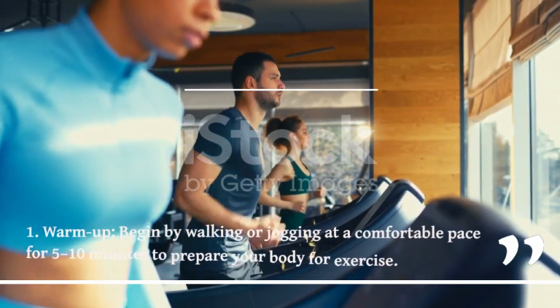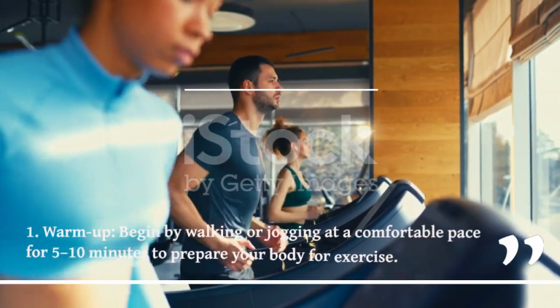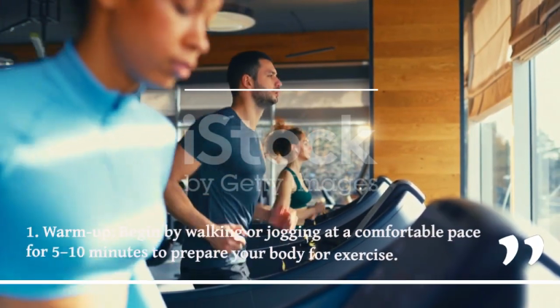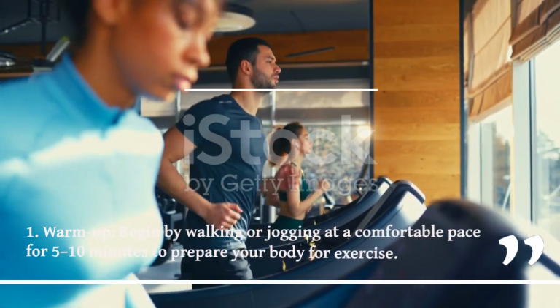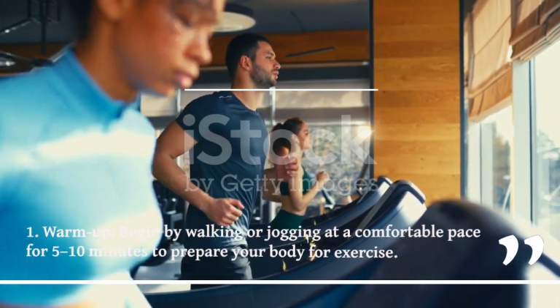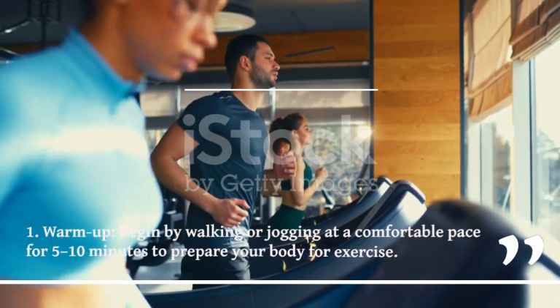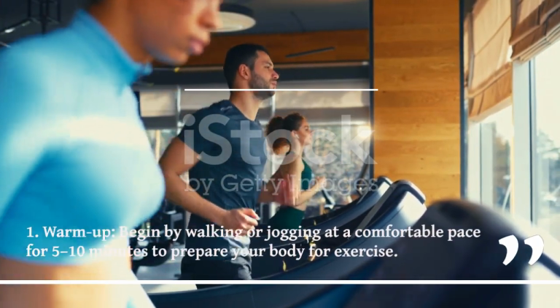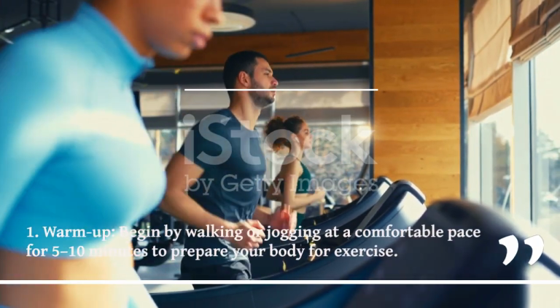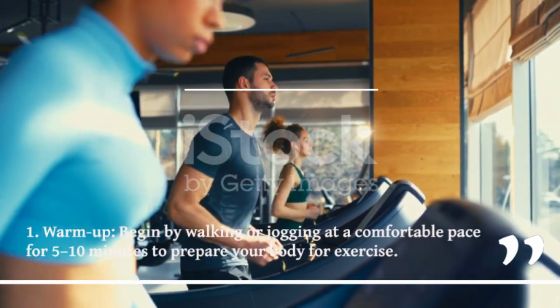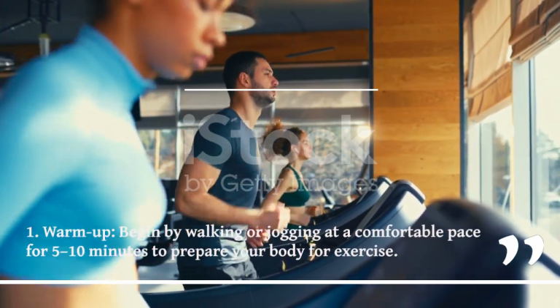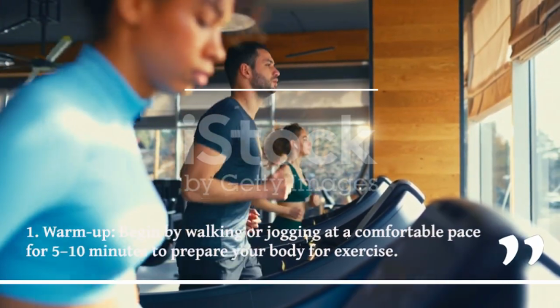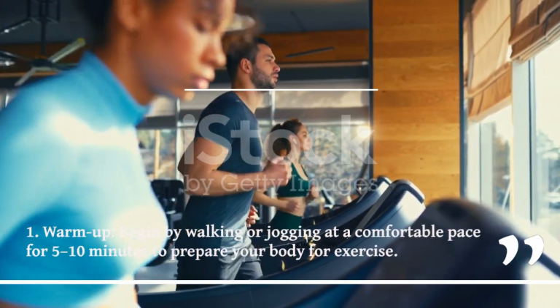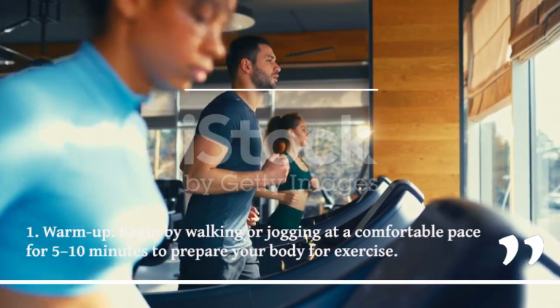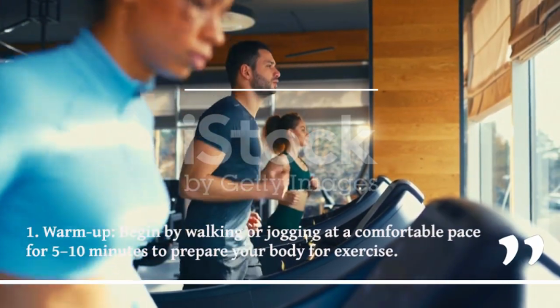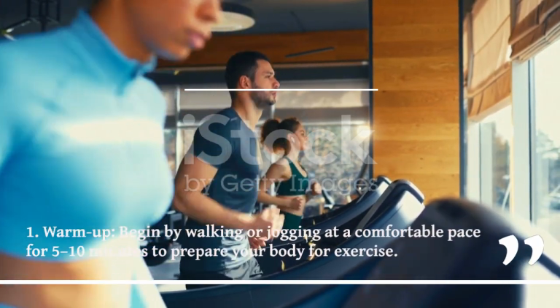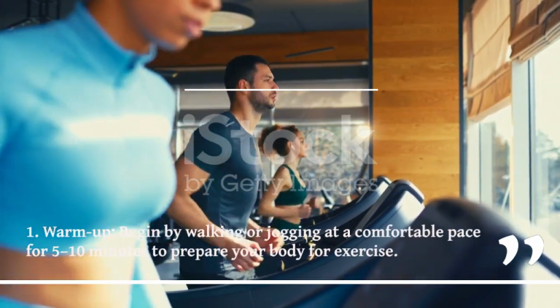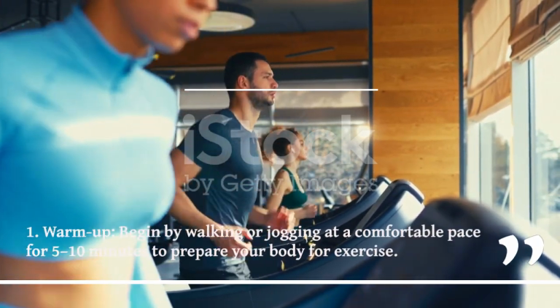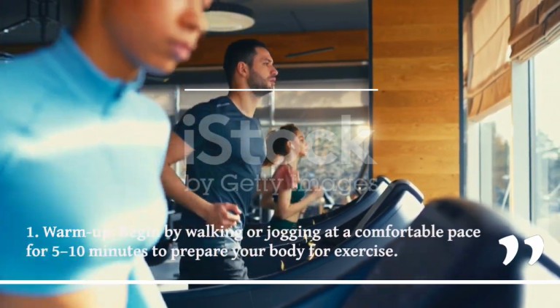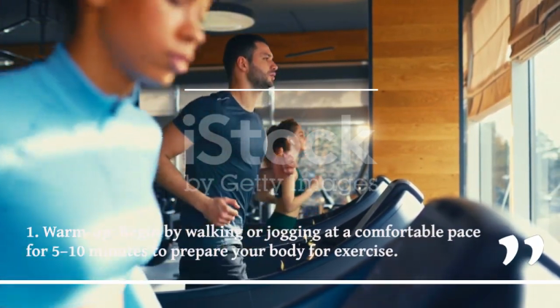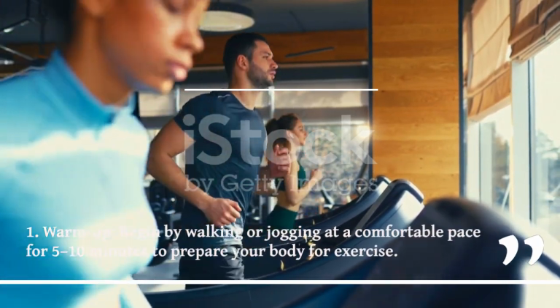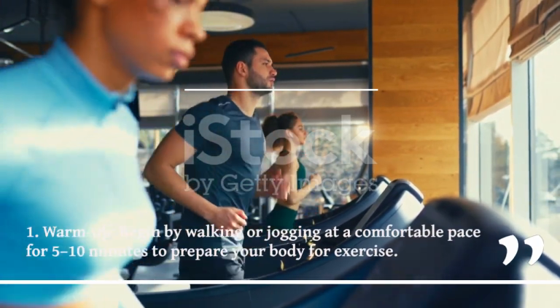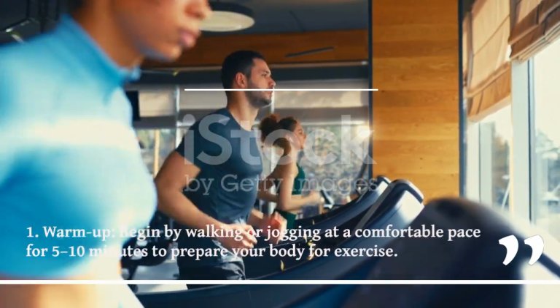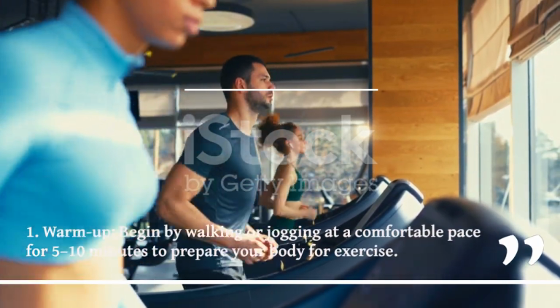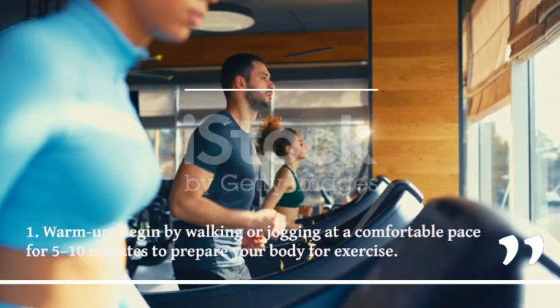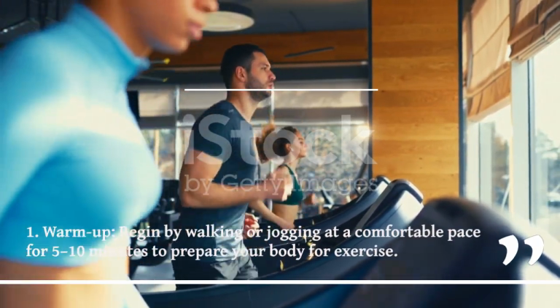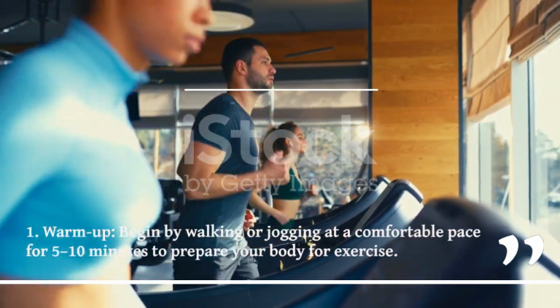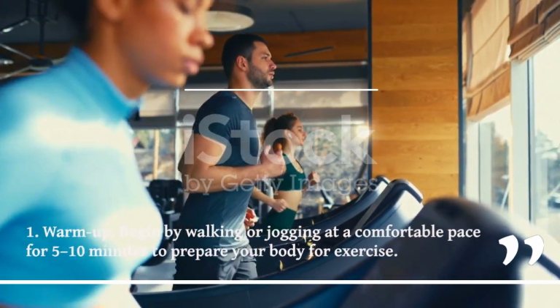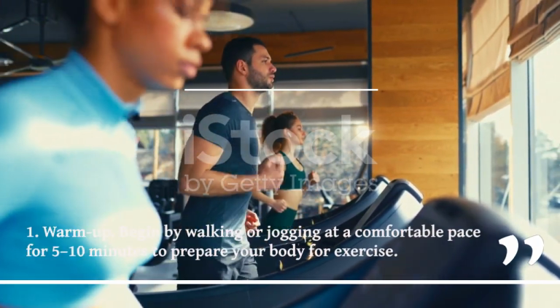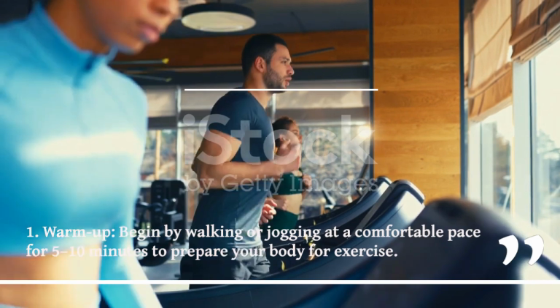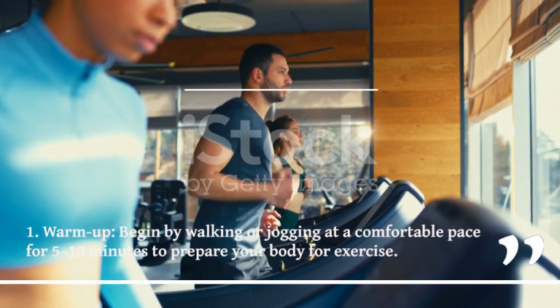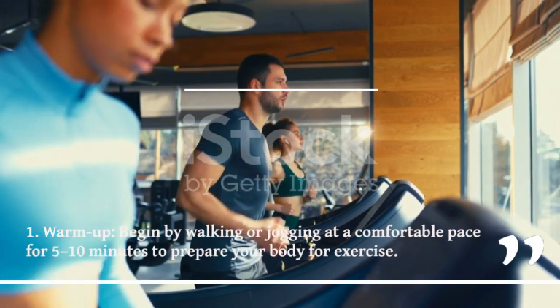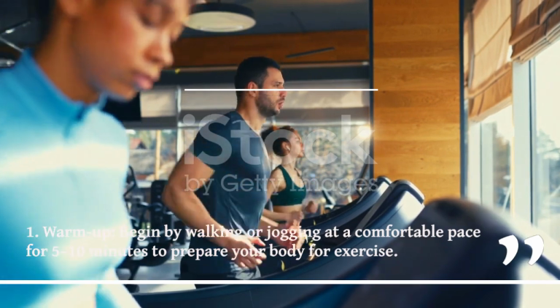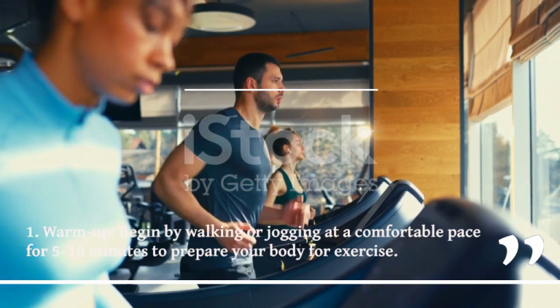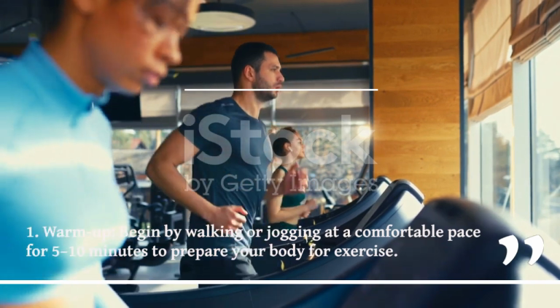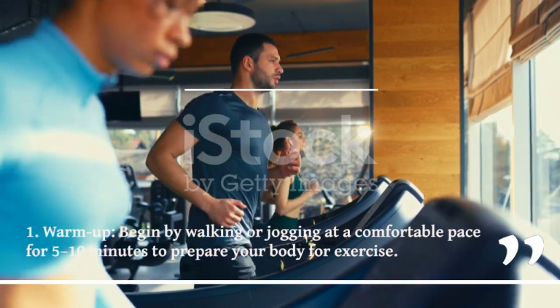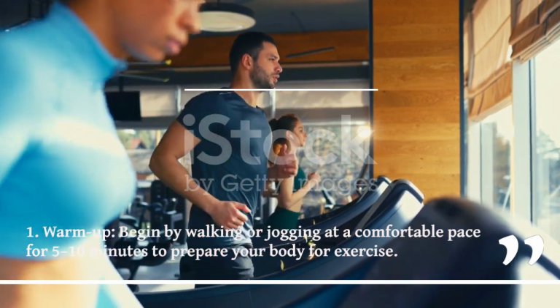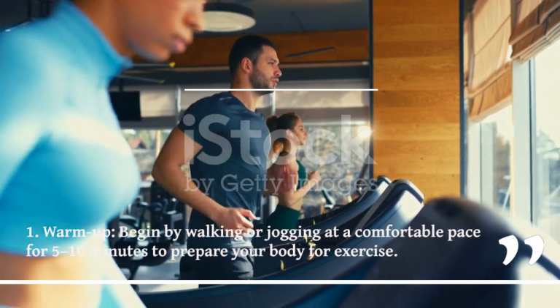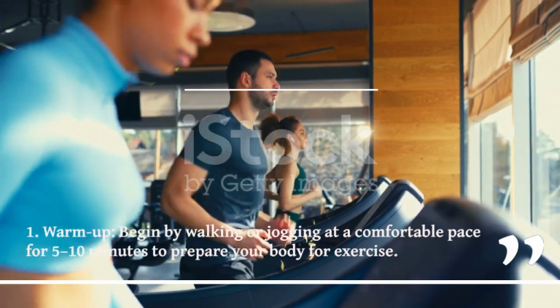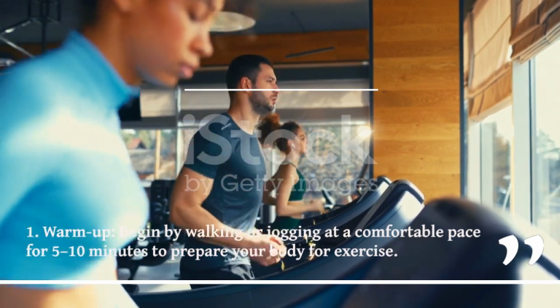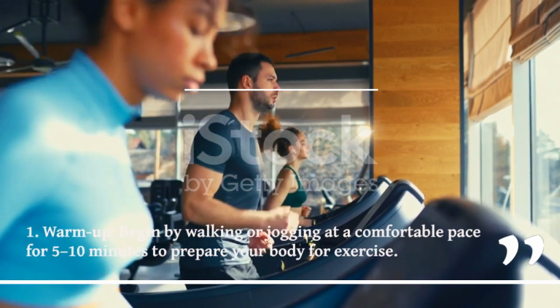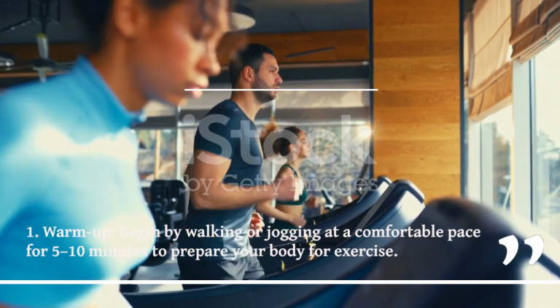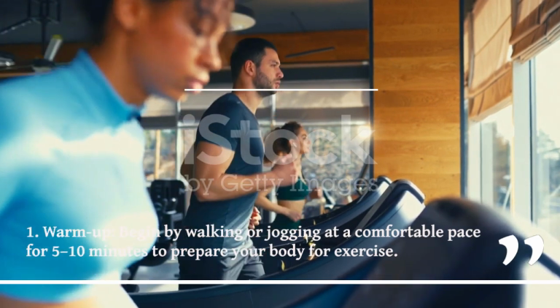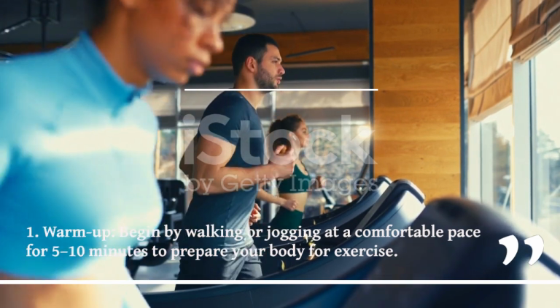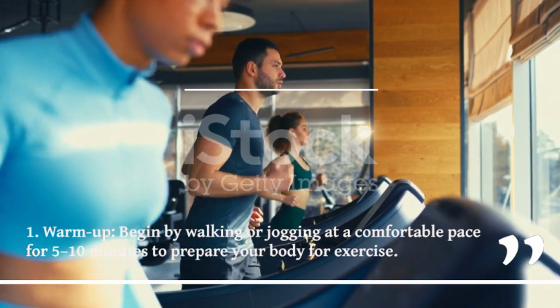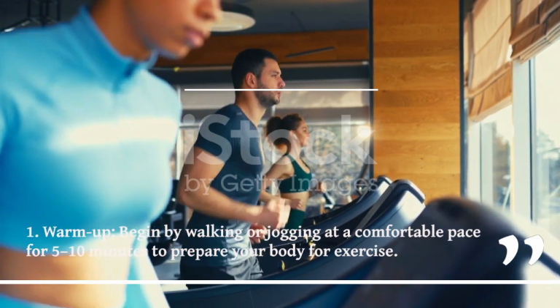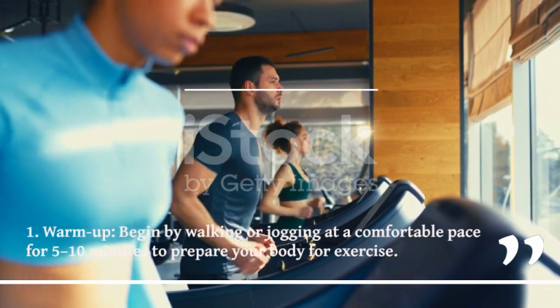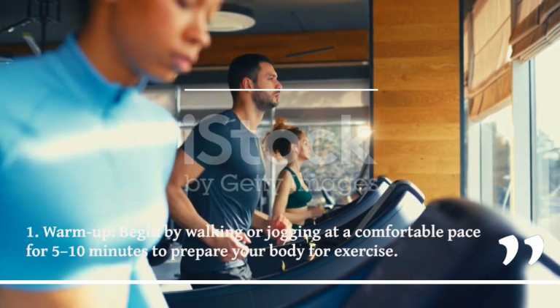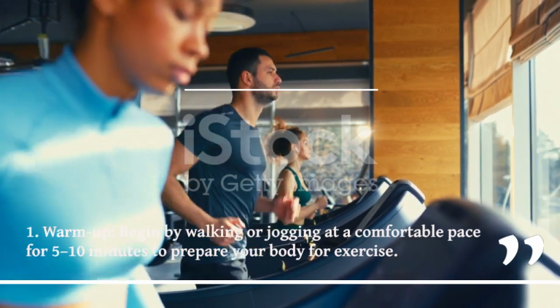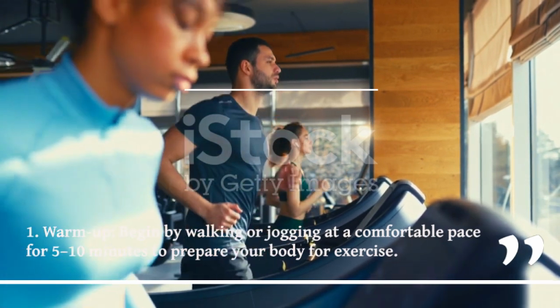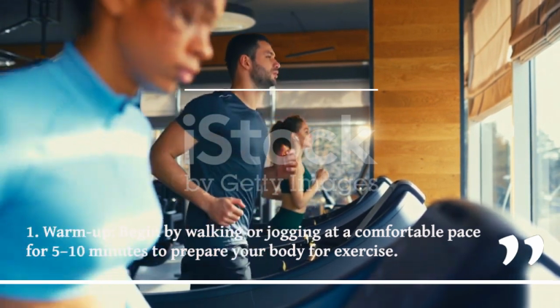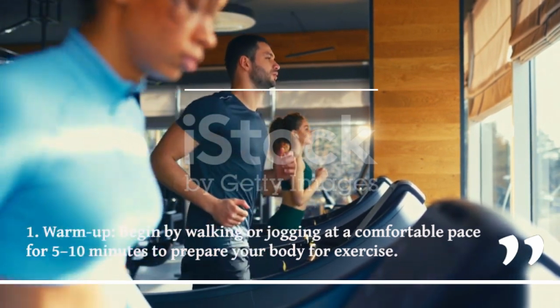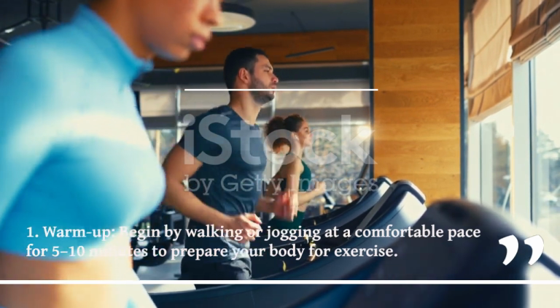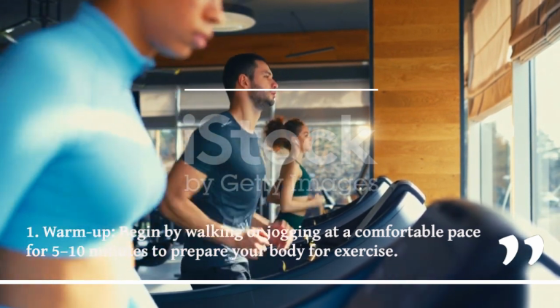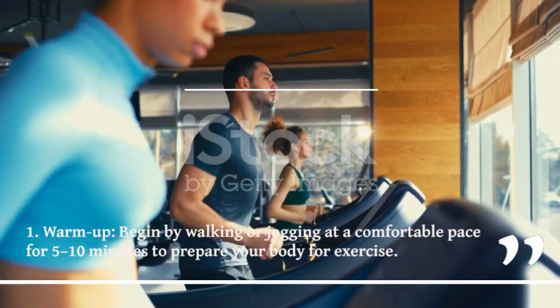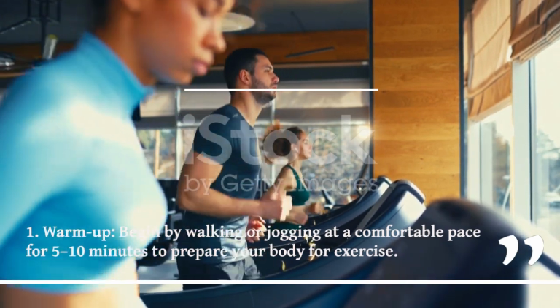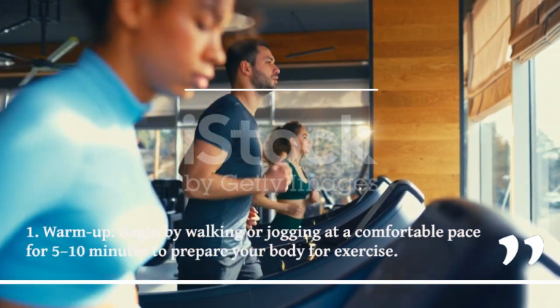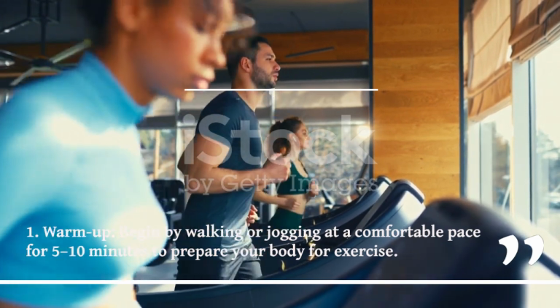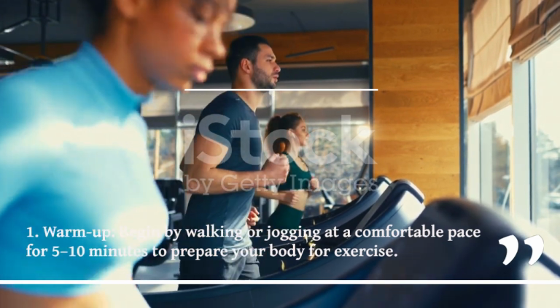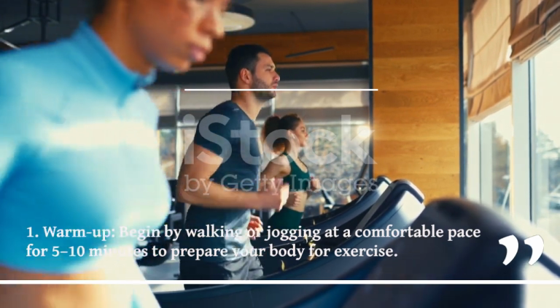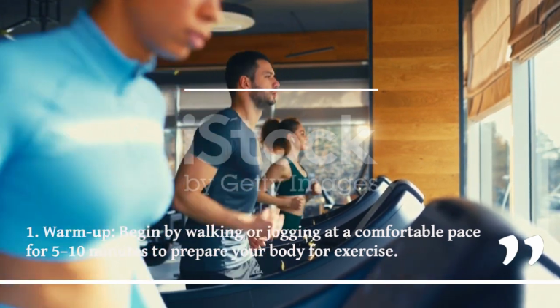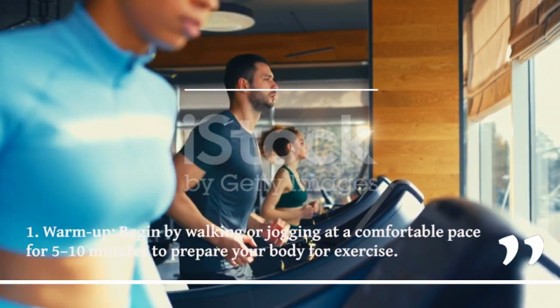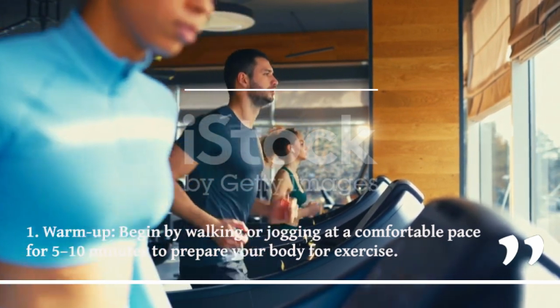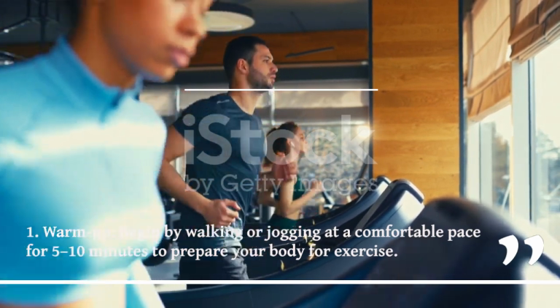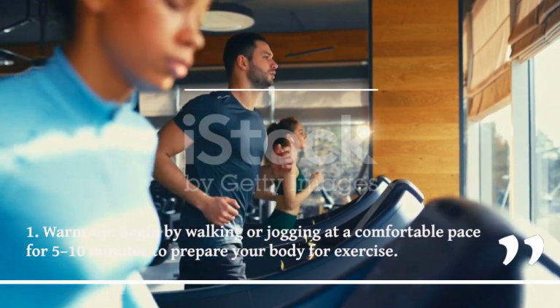1. Warm-up. Begin by walking or jogging at a comfortable pace for 5 to 10 minutes to prepare your body for exercise.